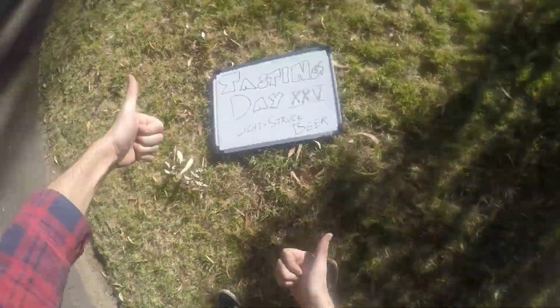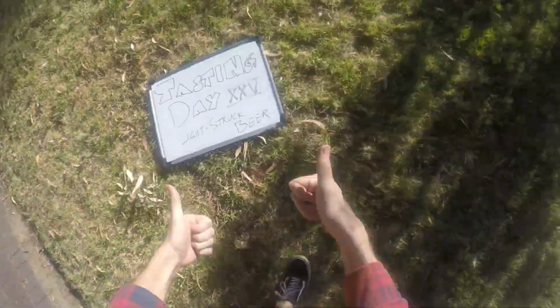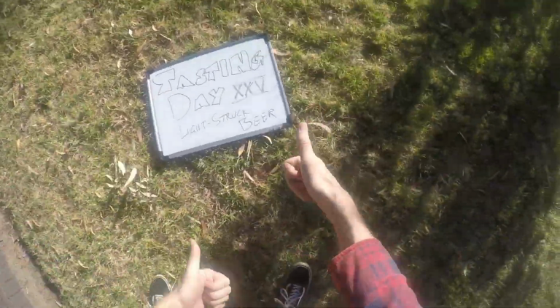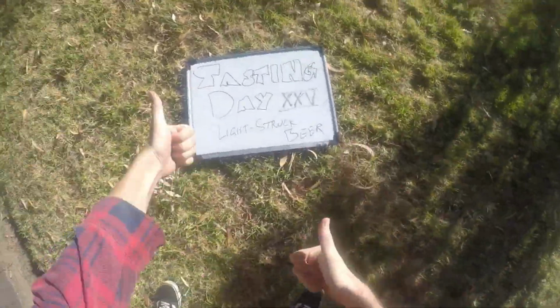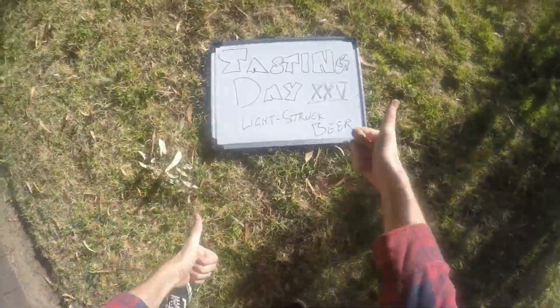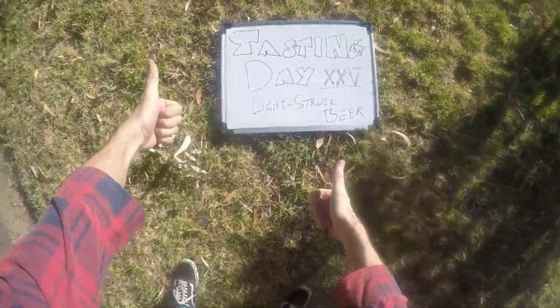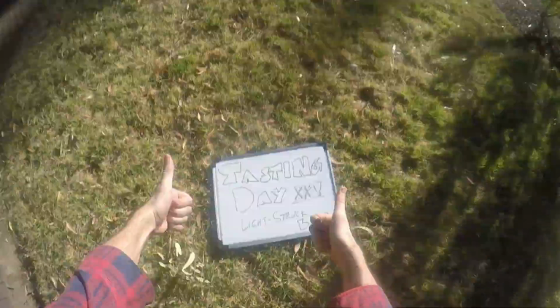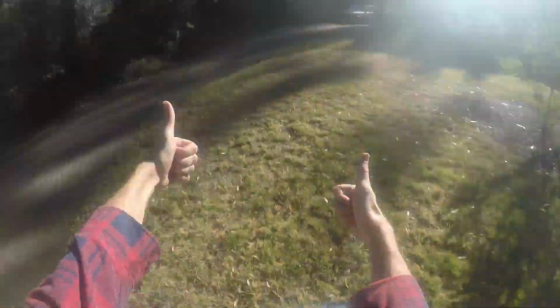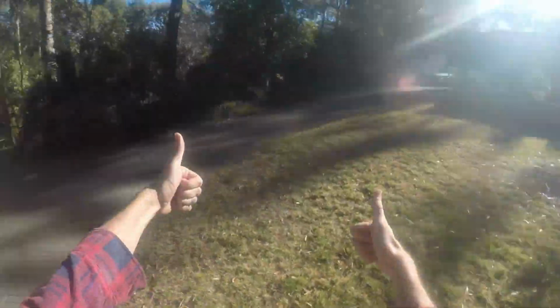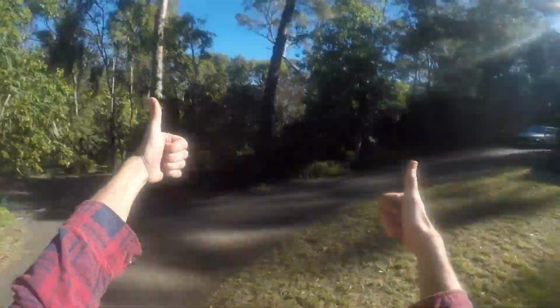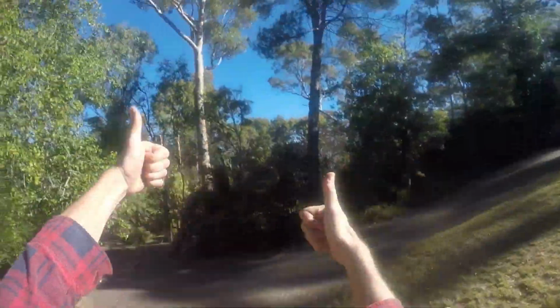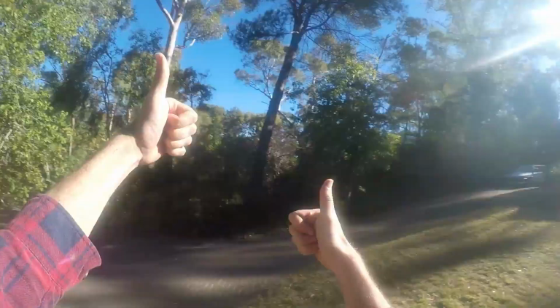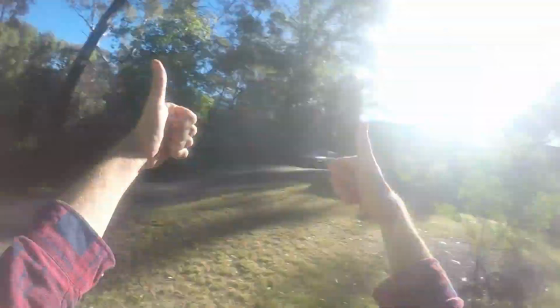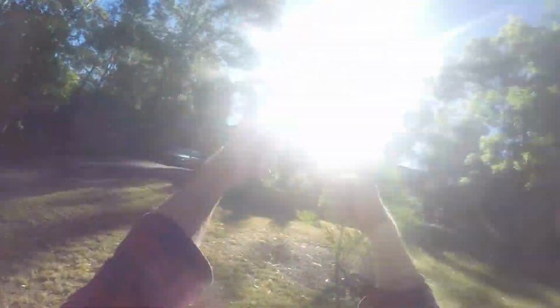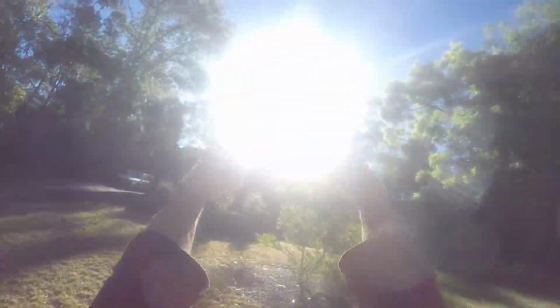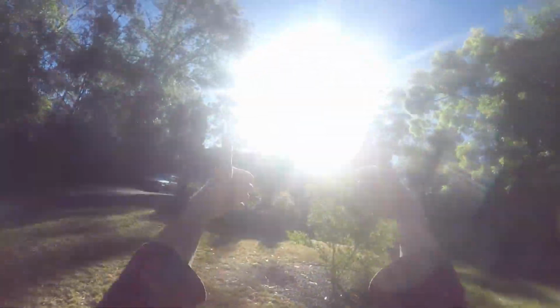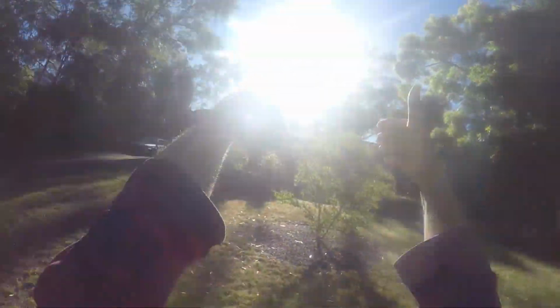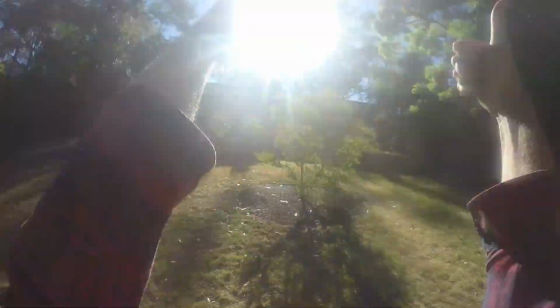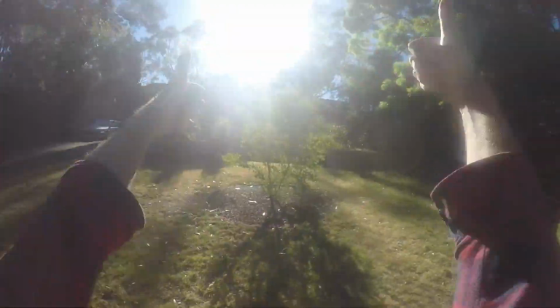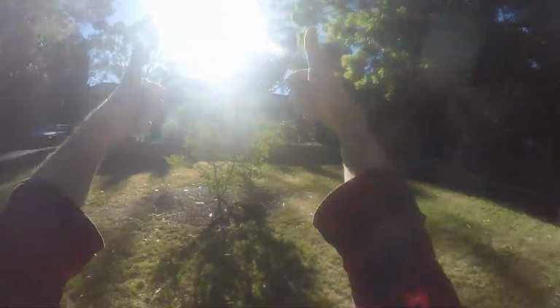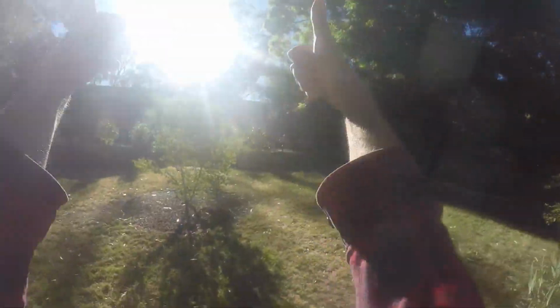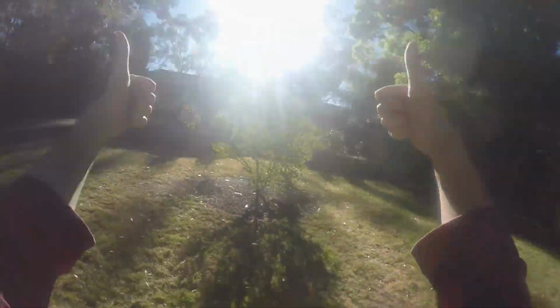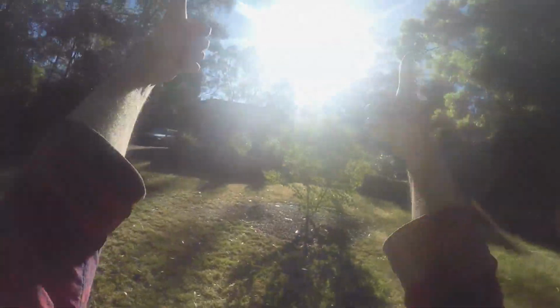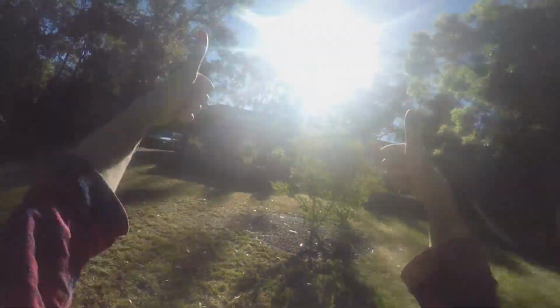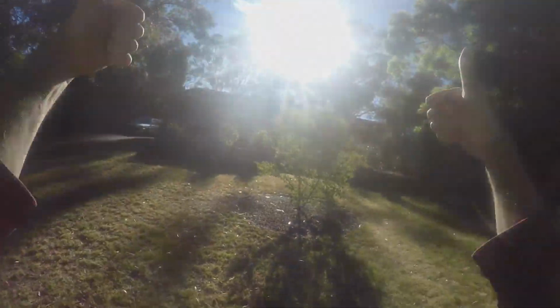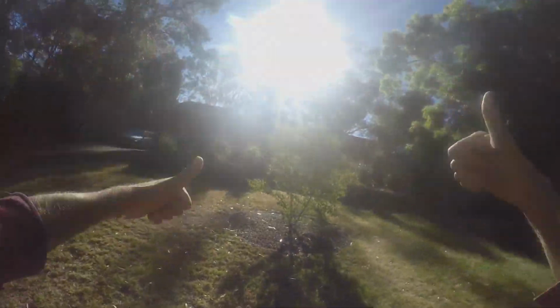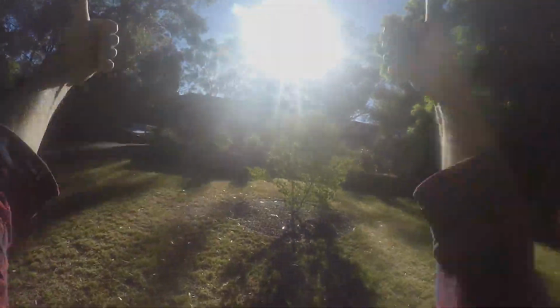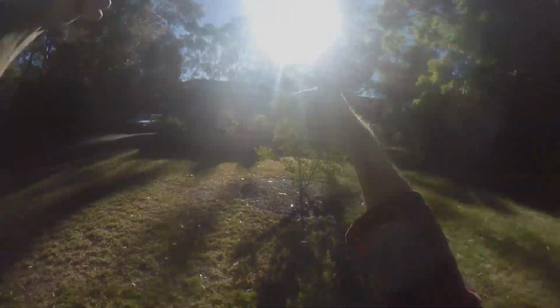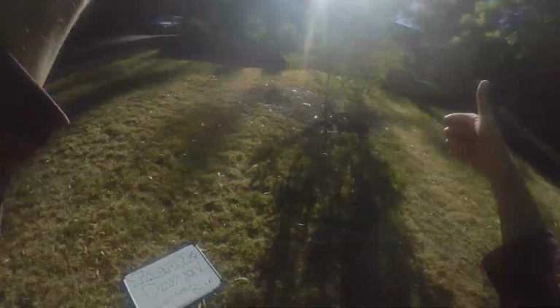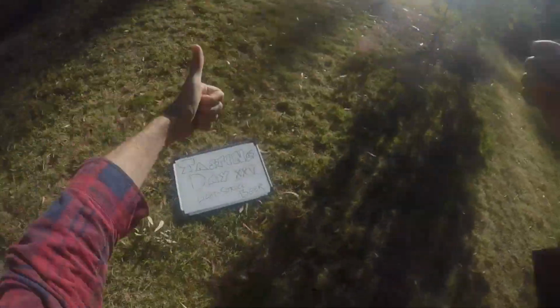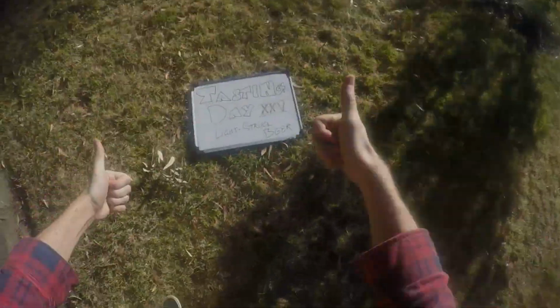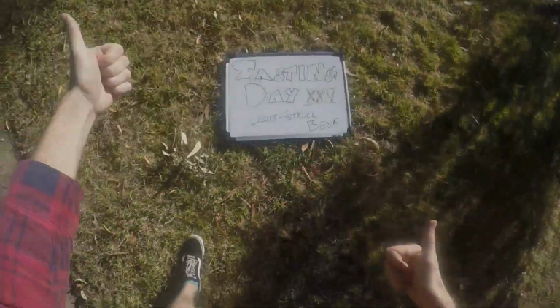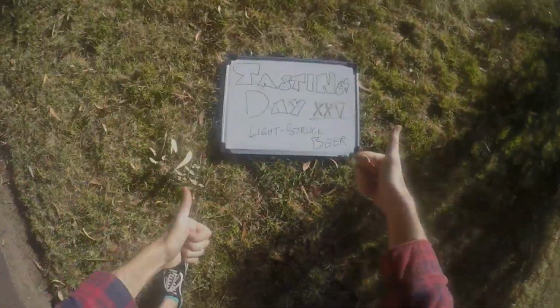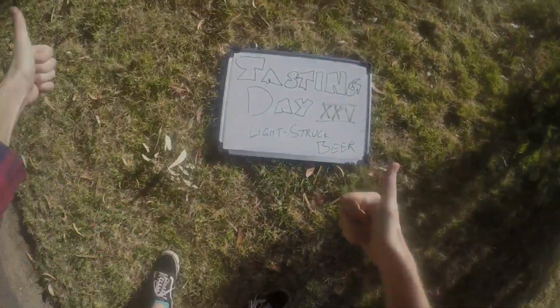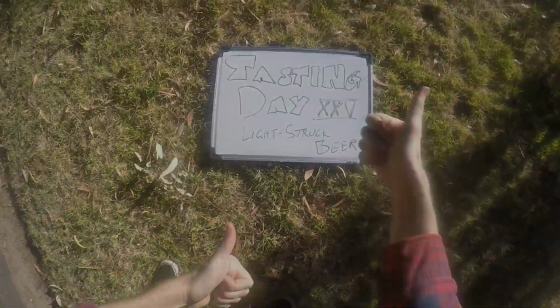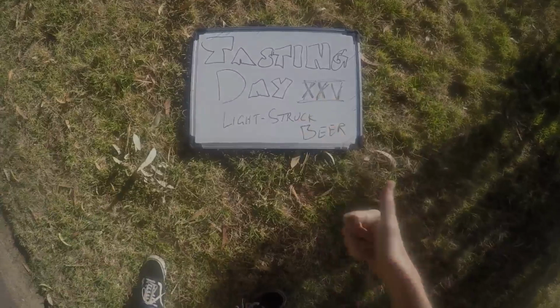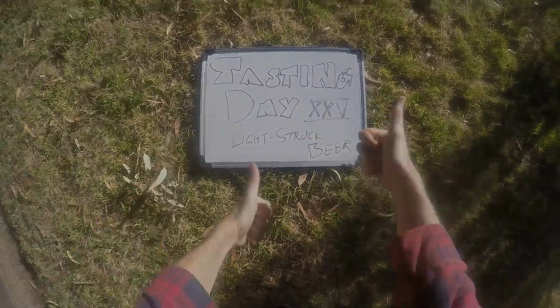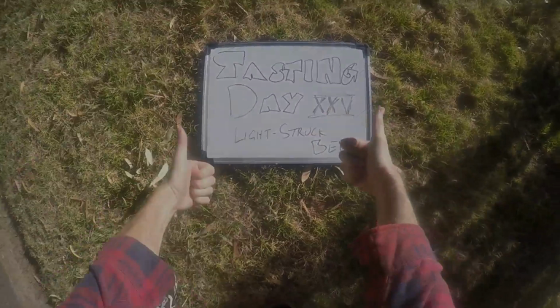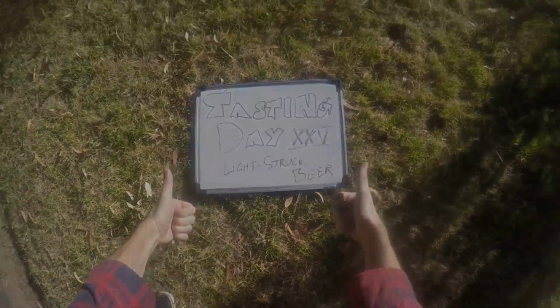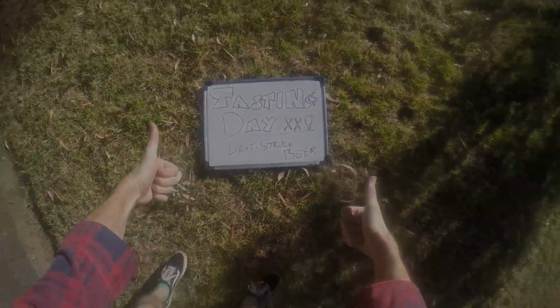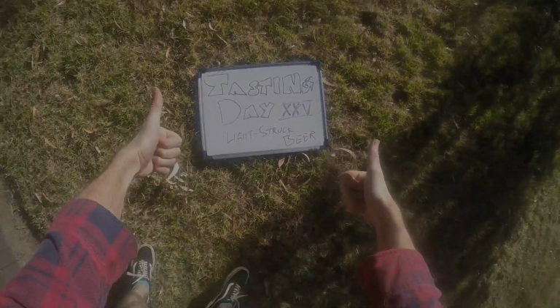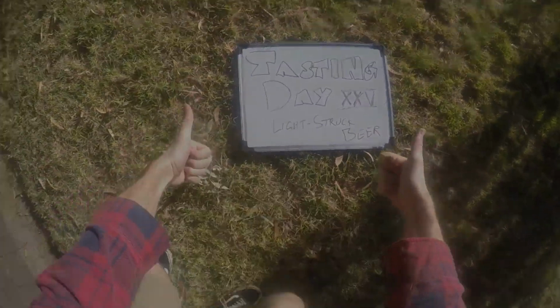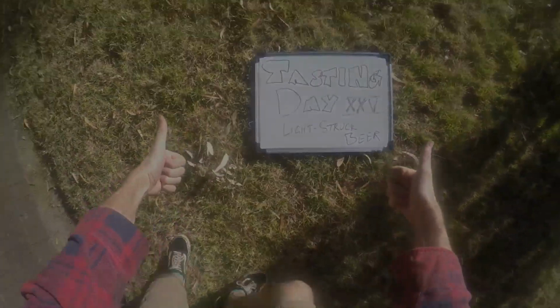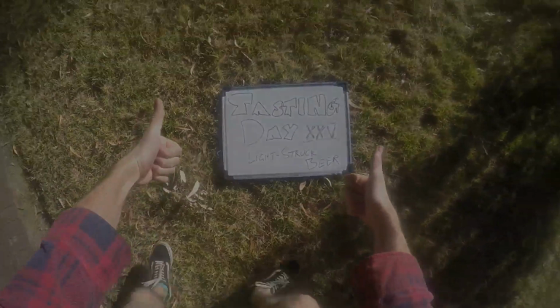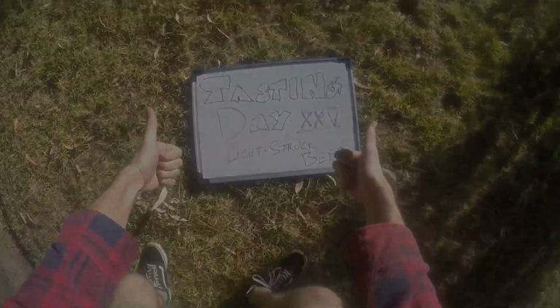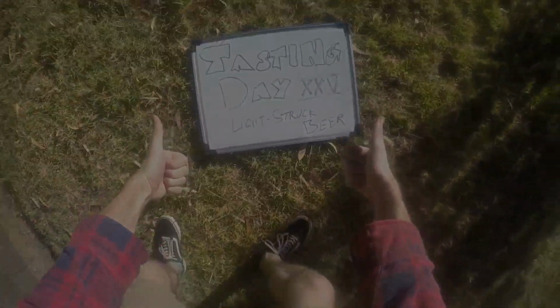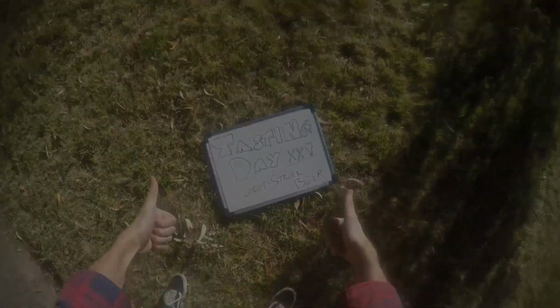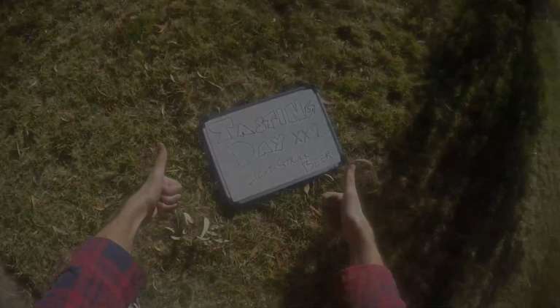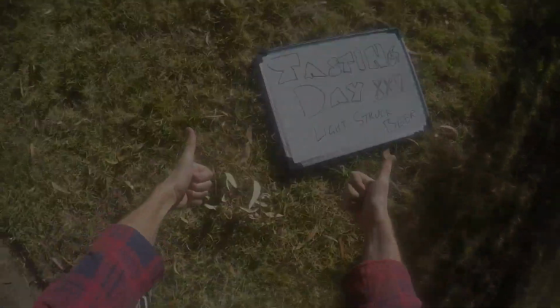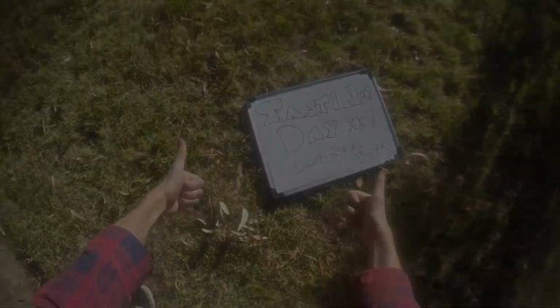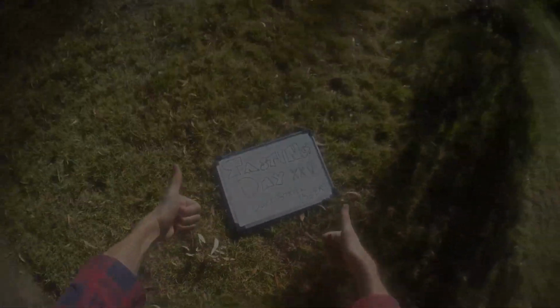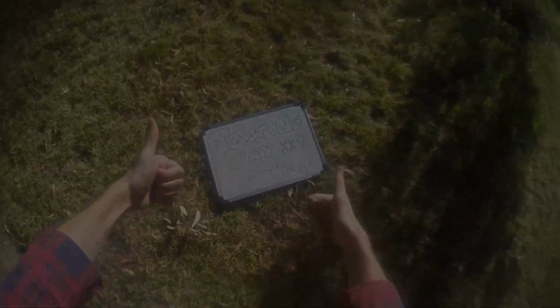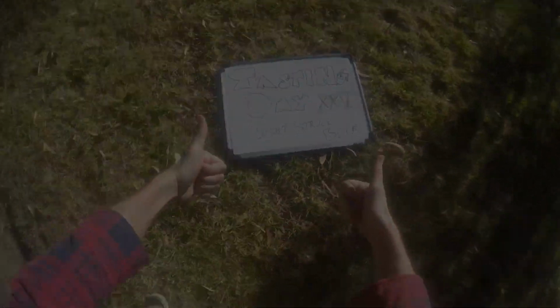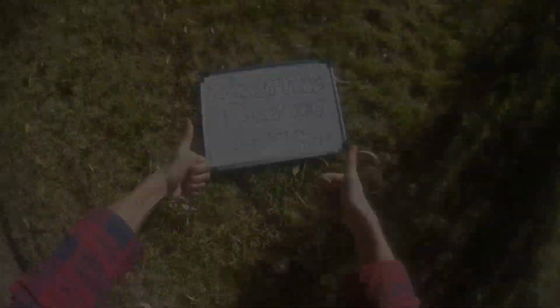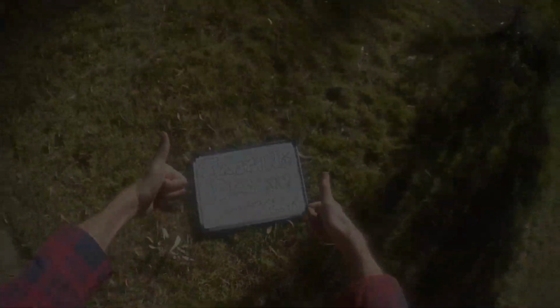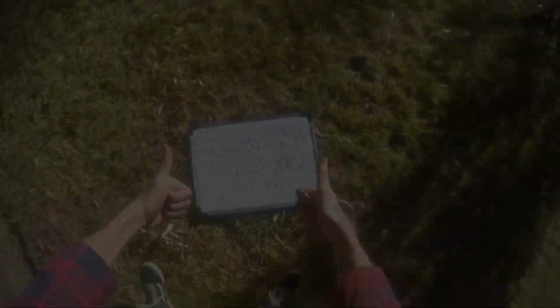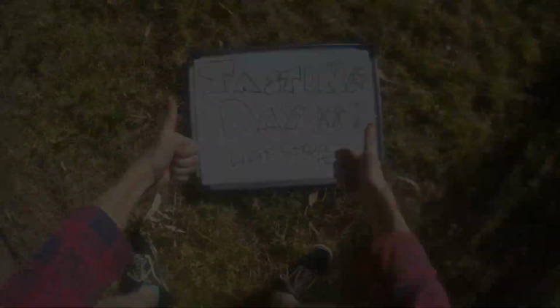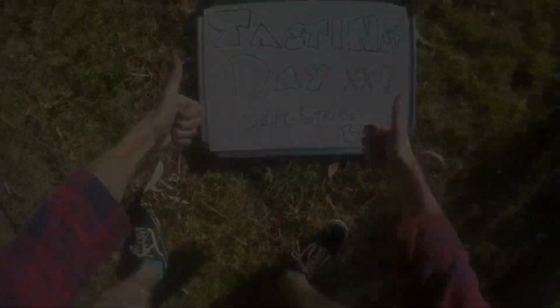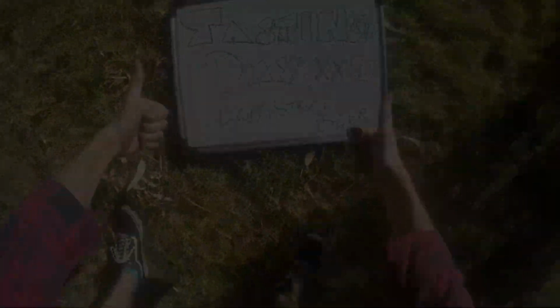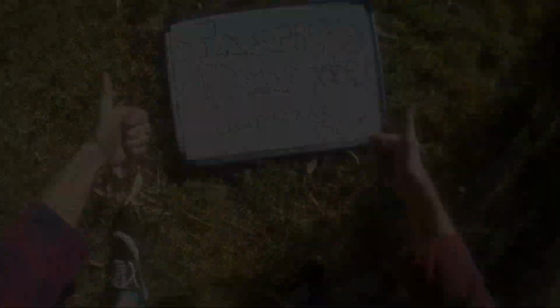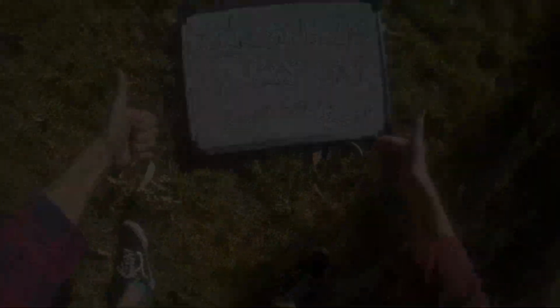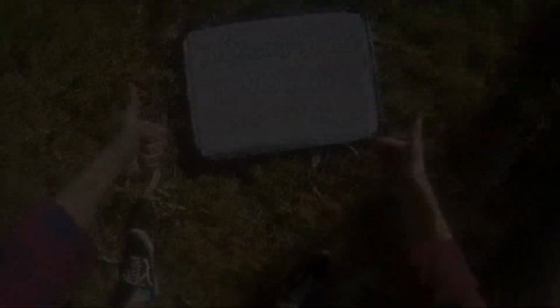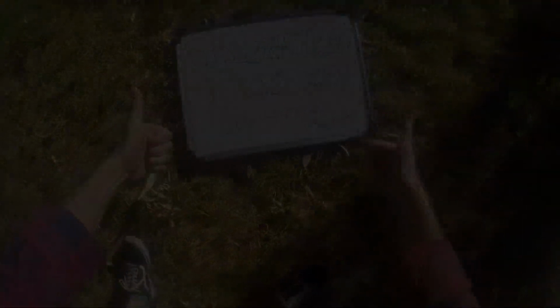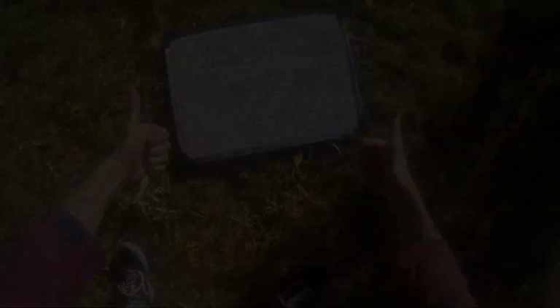Thanks for watching. Good job, sun. And everybody, do a dance. All right, thanks. Bye.